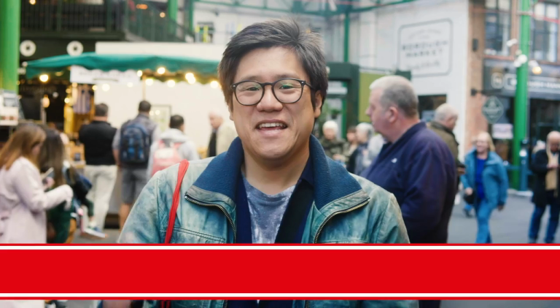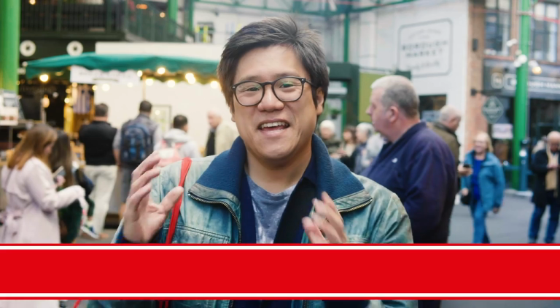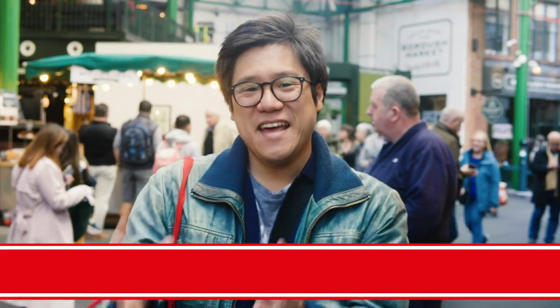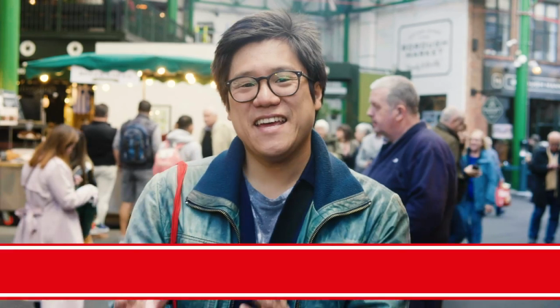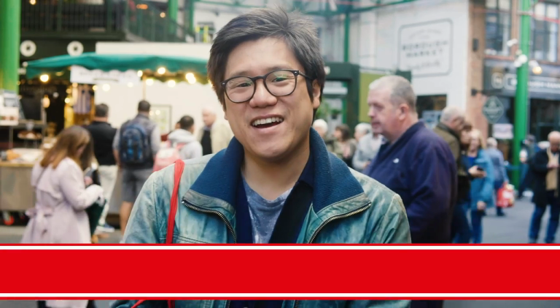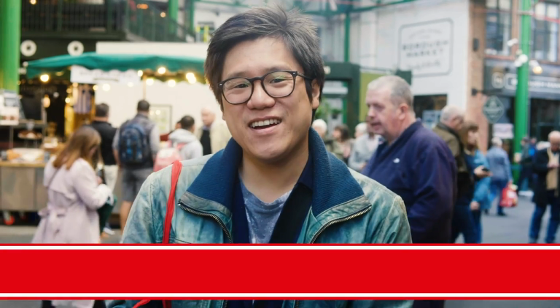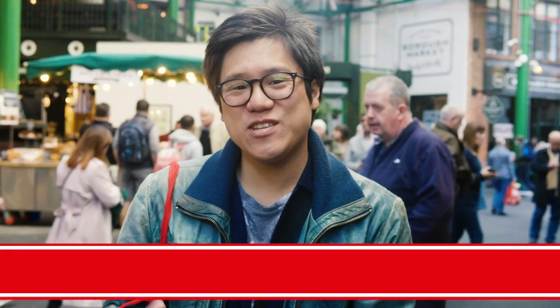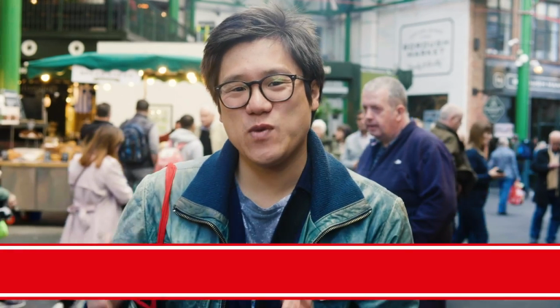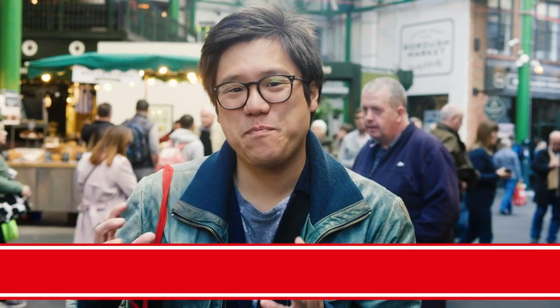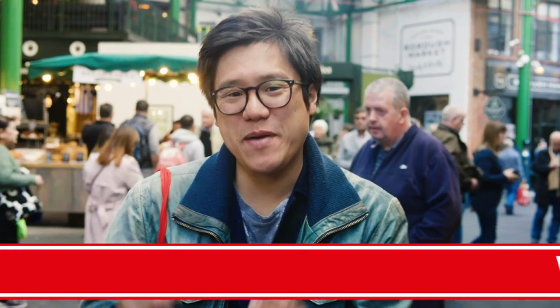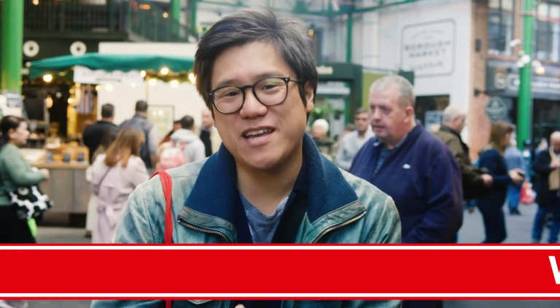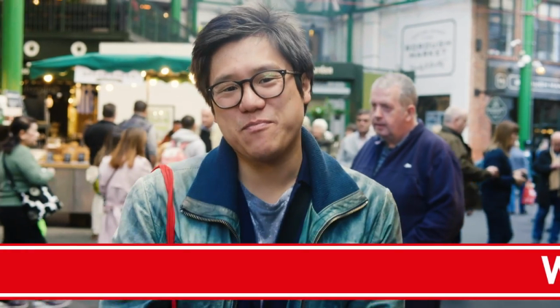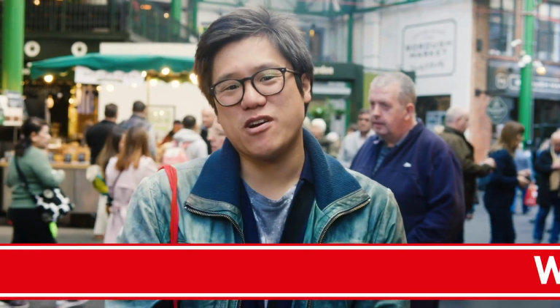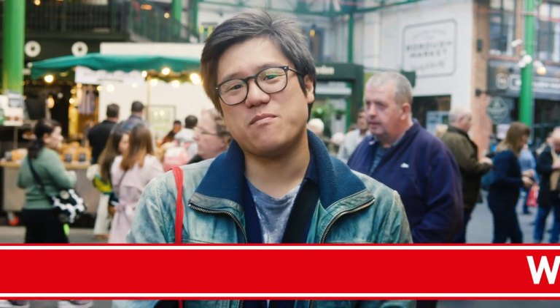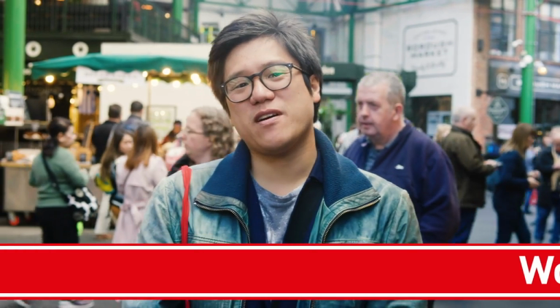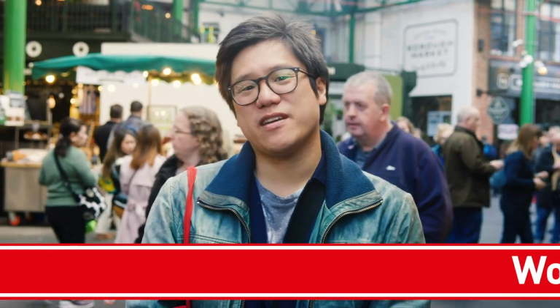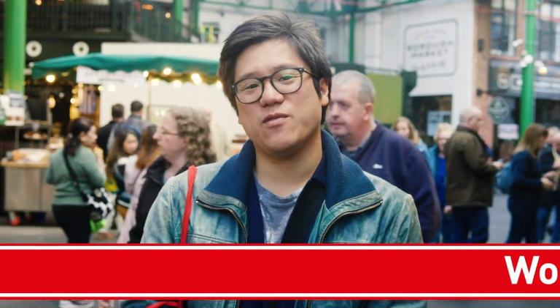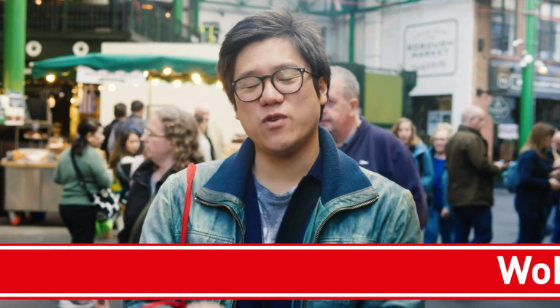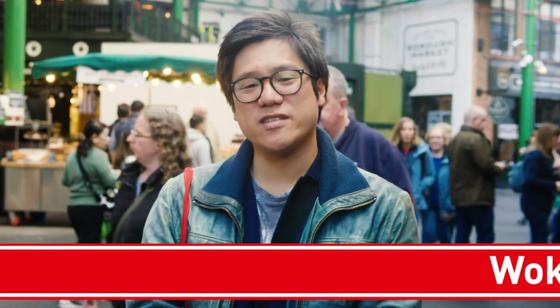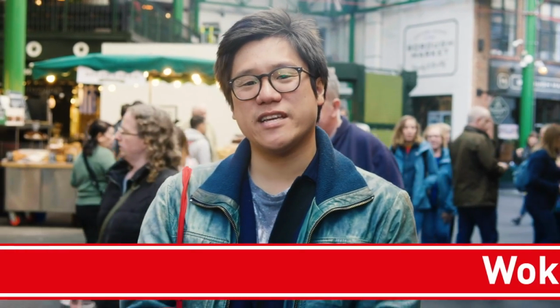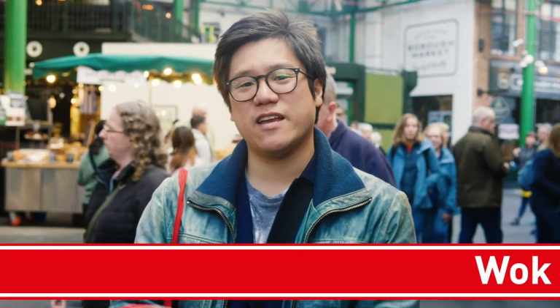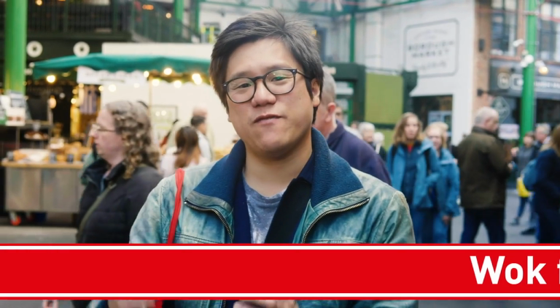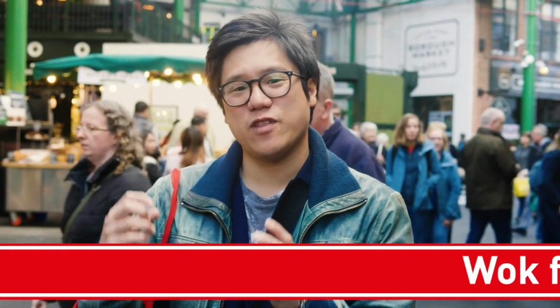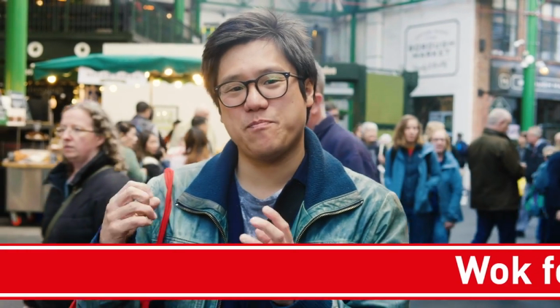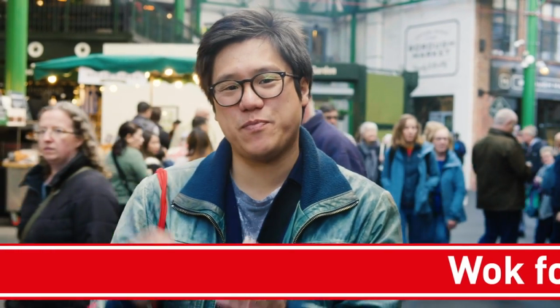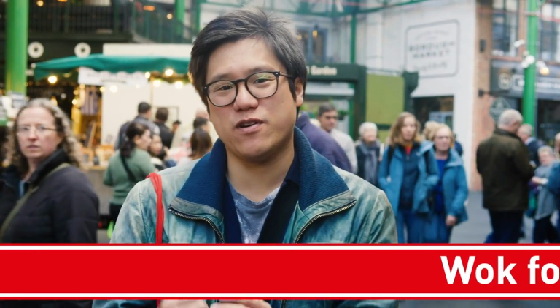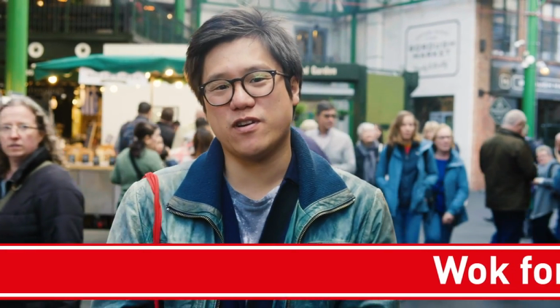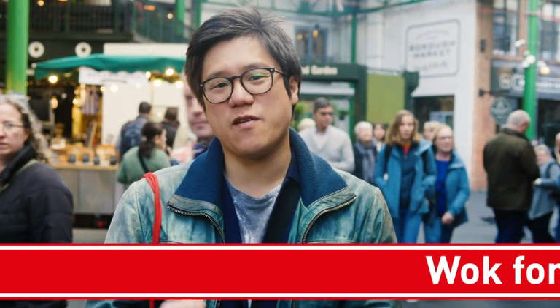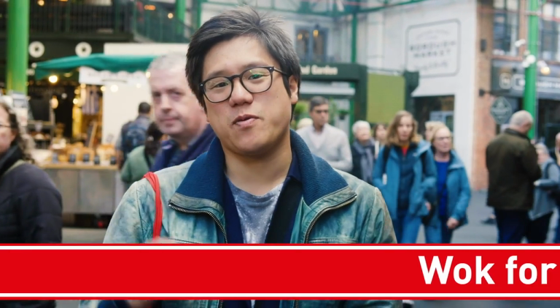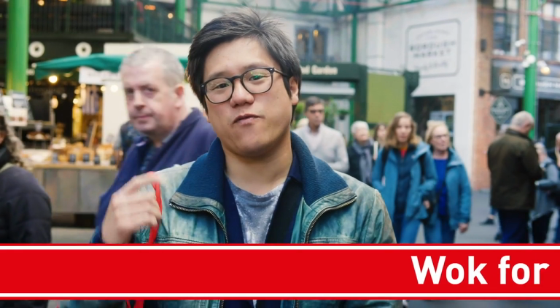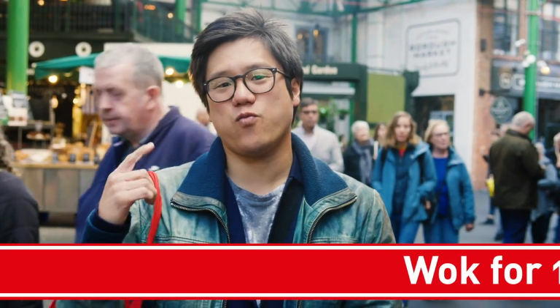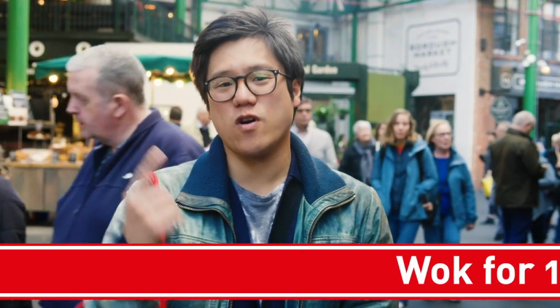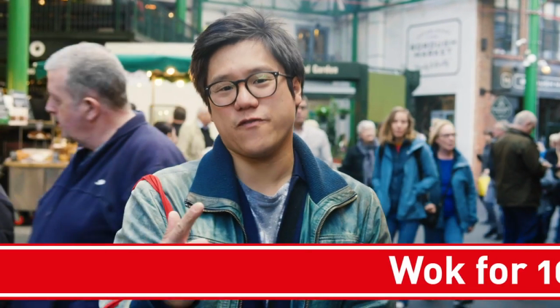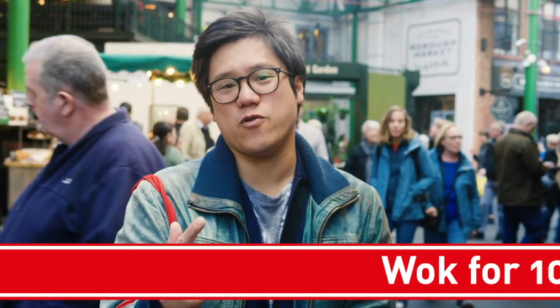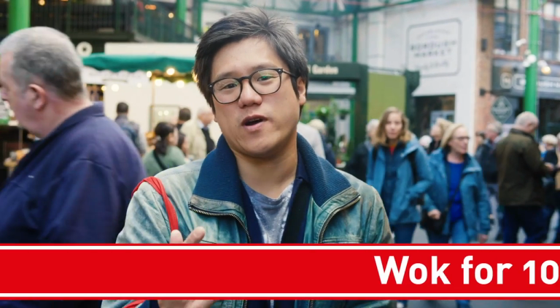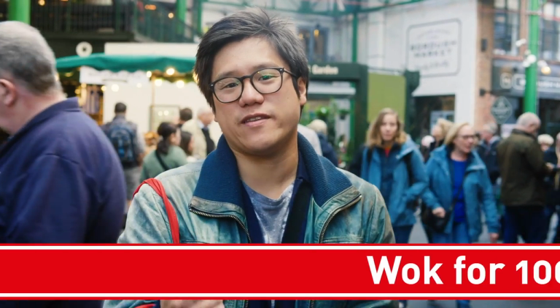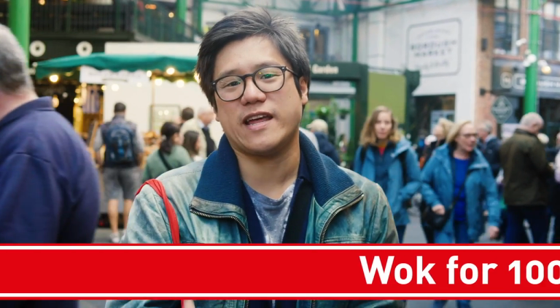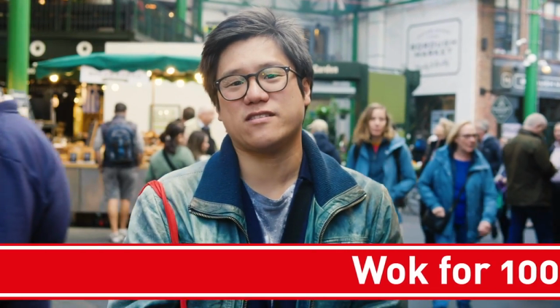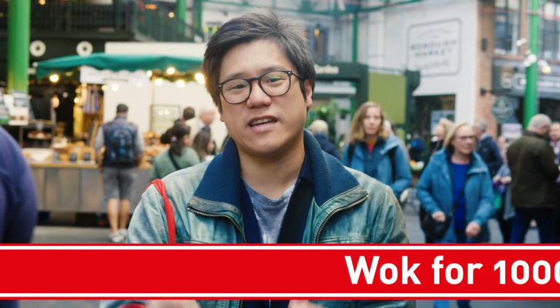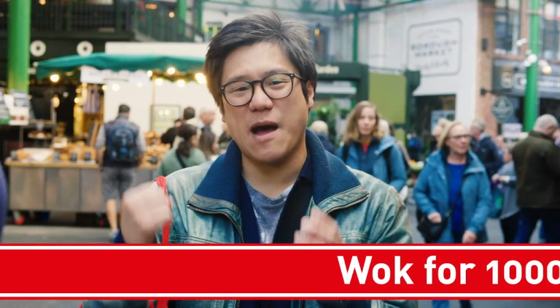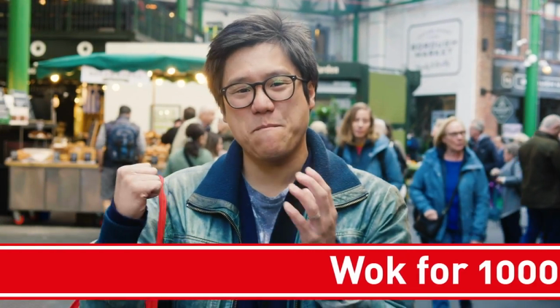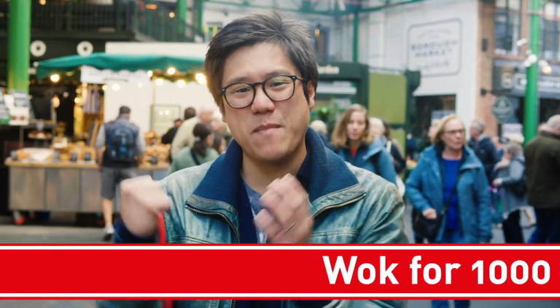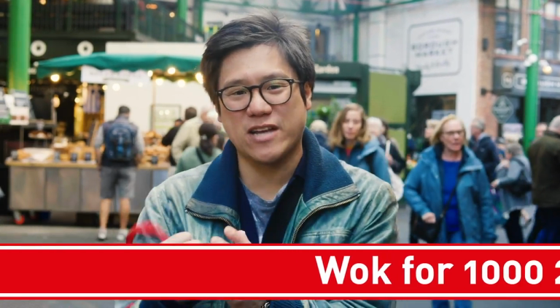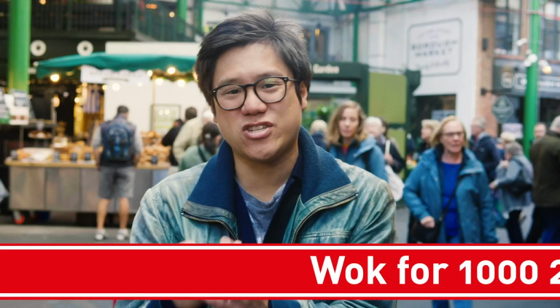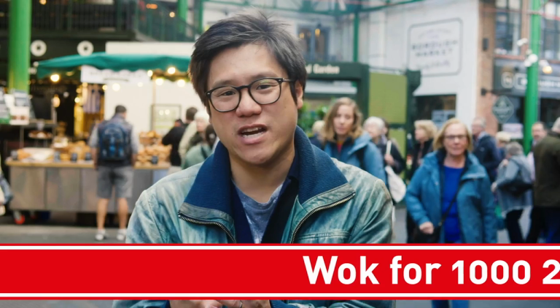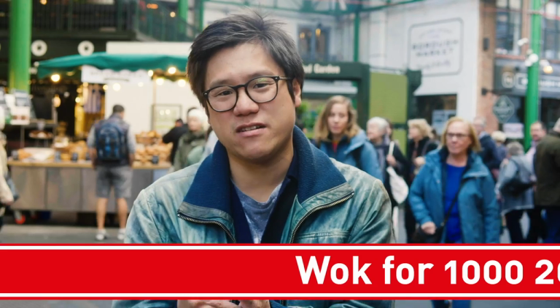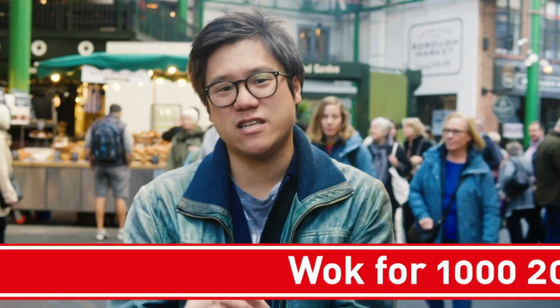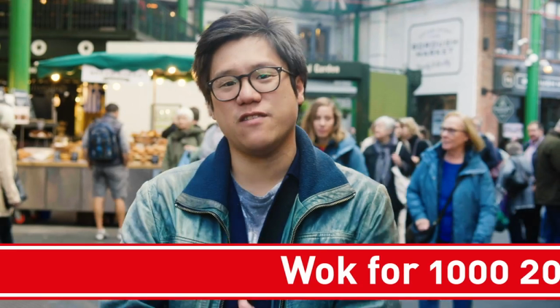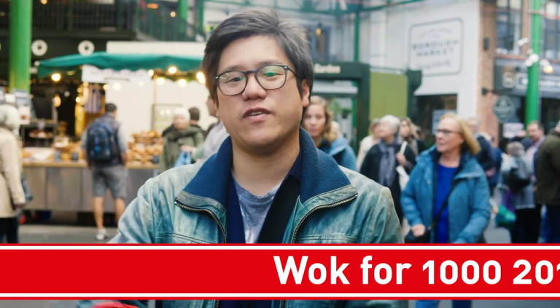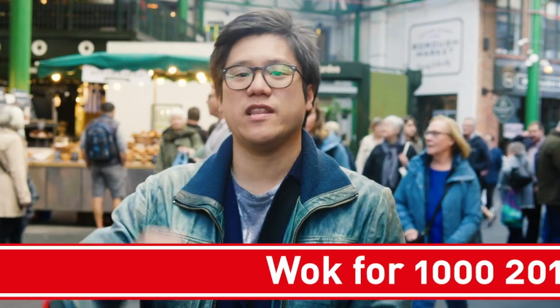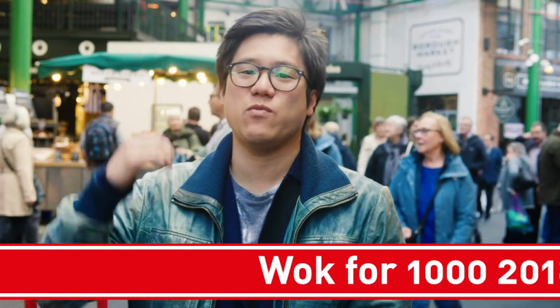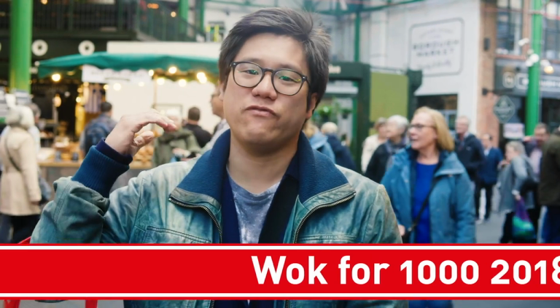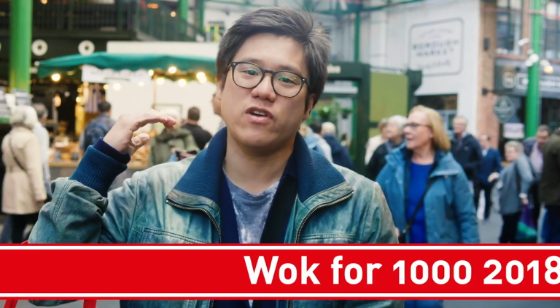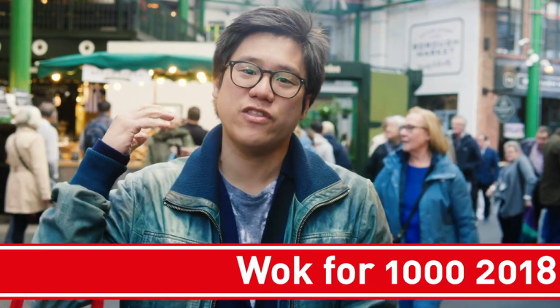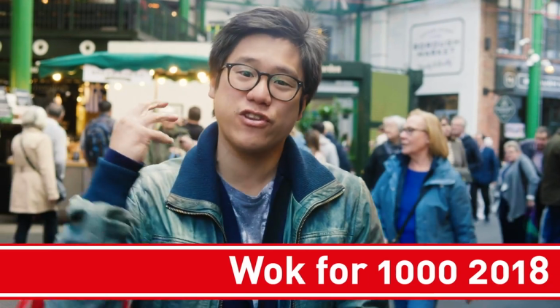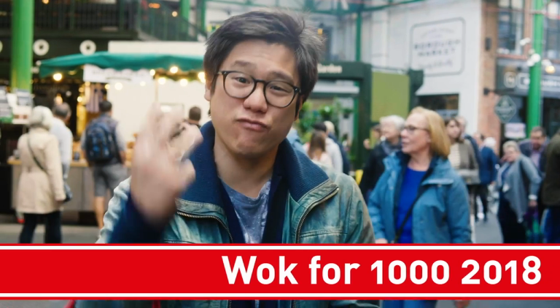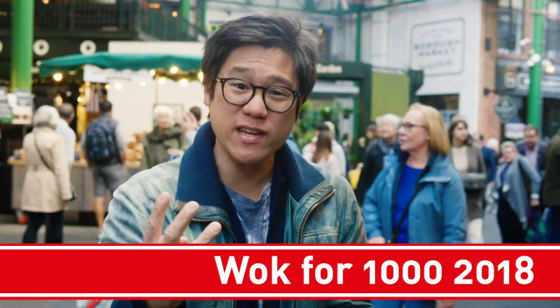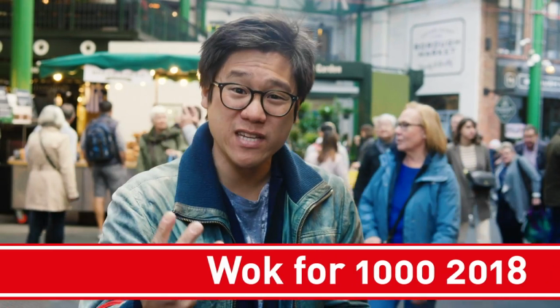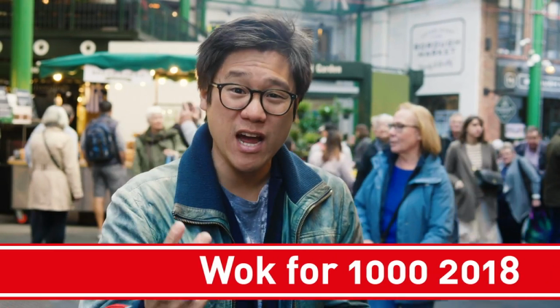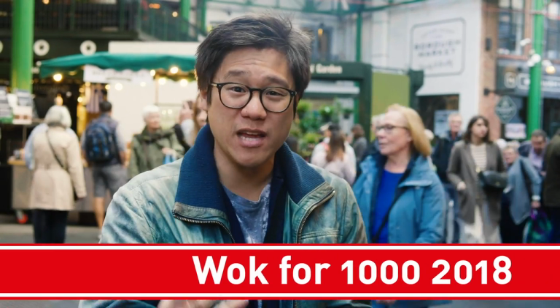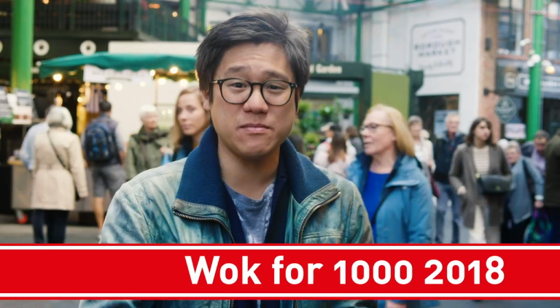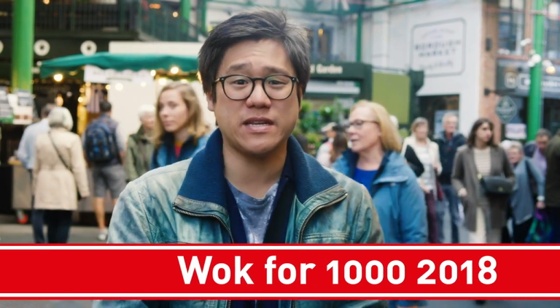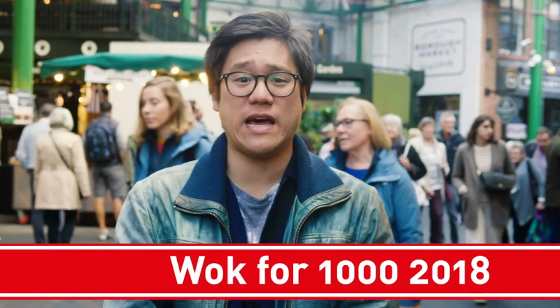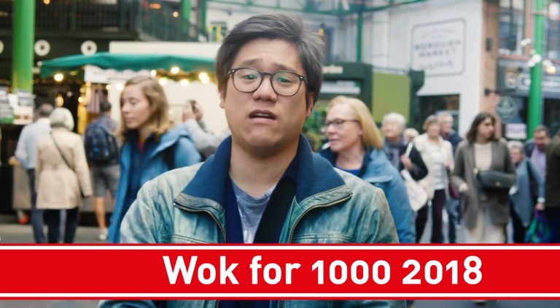Hey guys, we're back at Borough Market once again for the build-up of Wokful 1000, our mass charity event that we've run three times now.